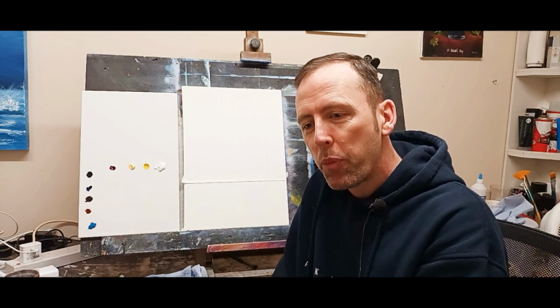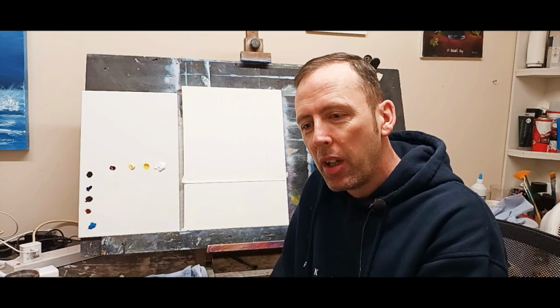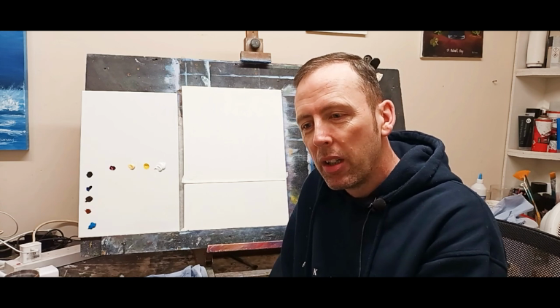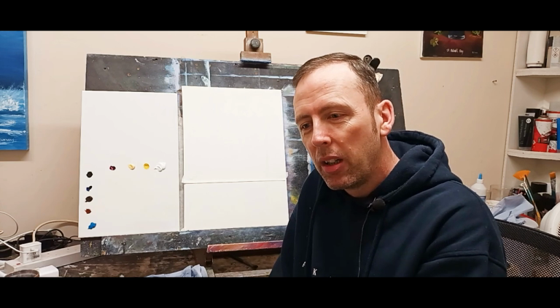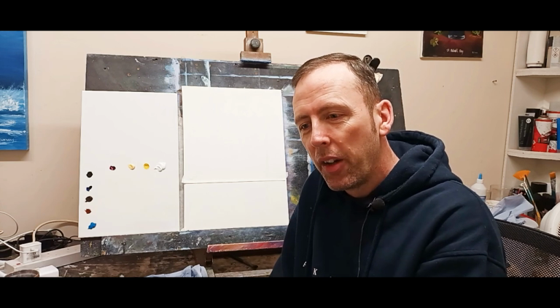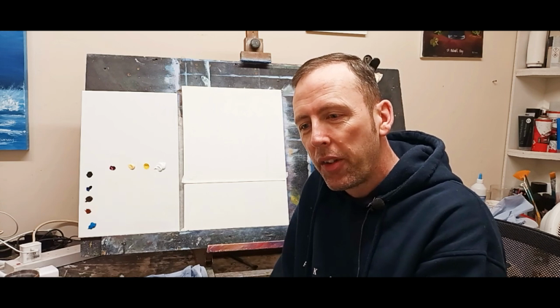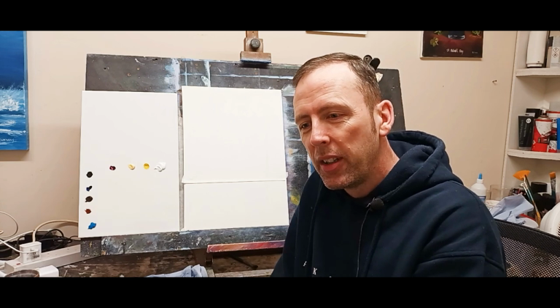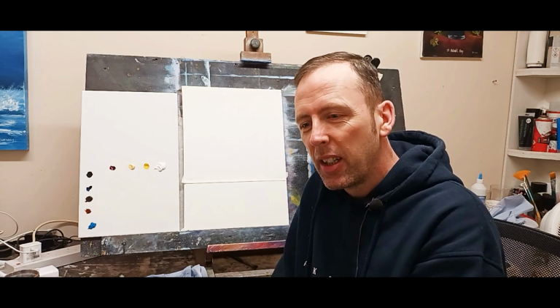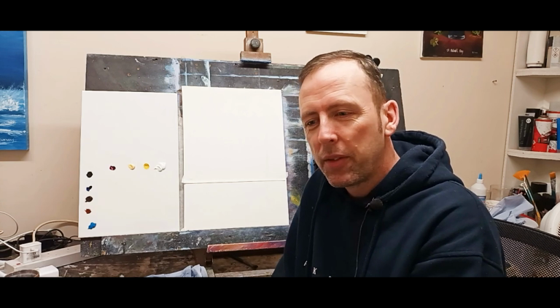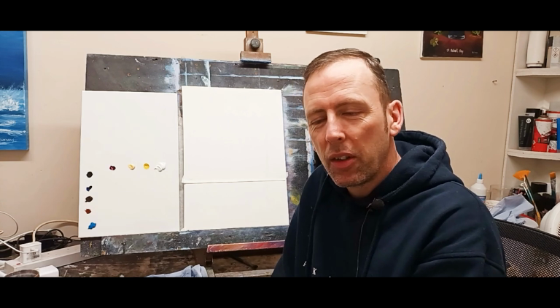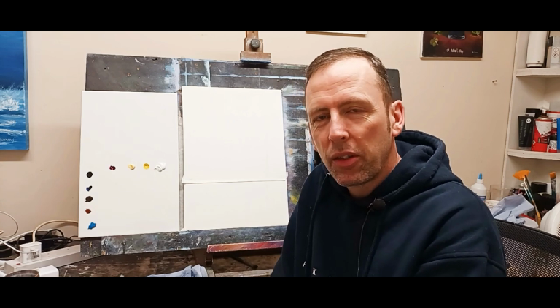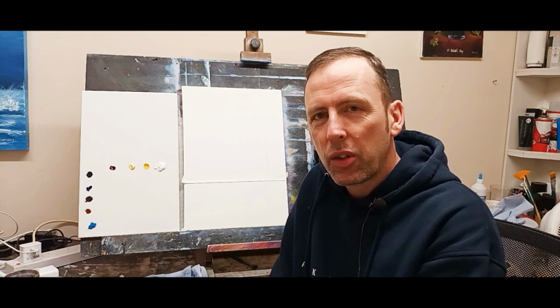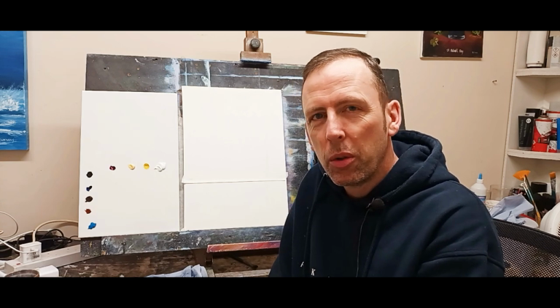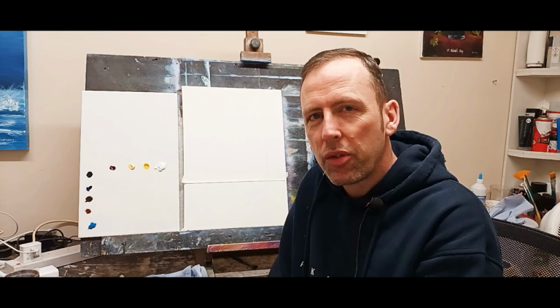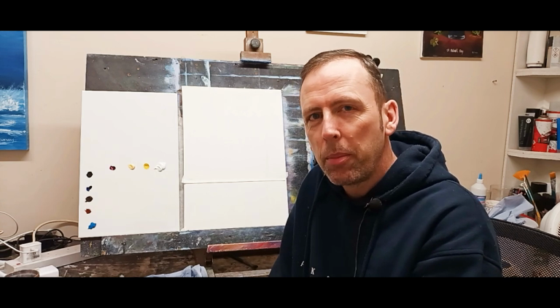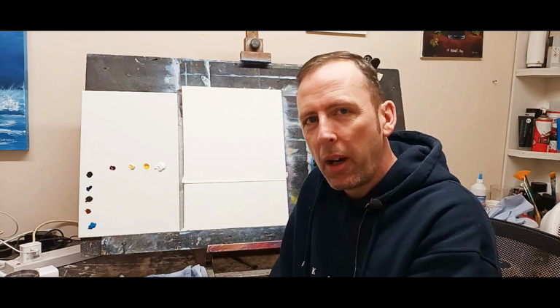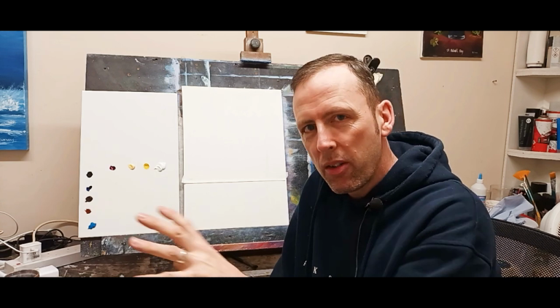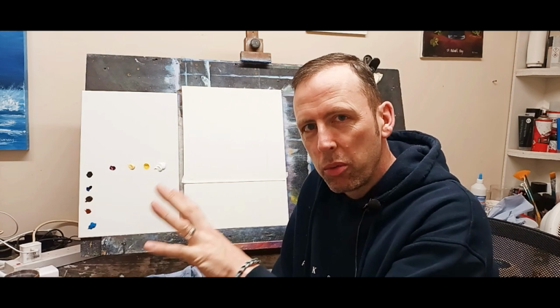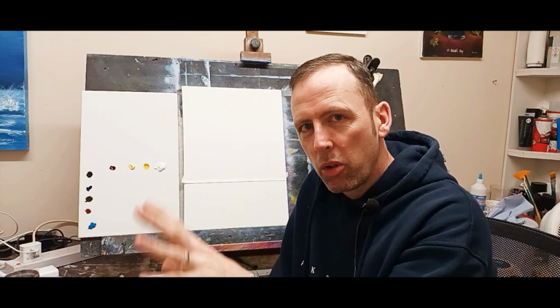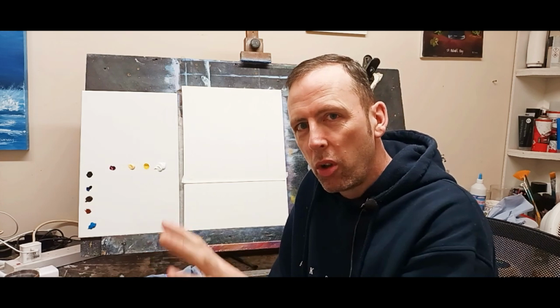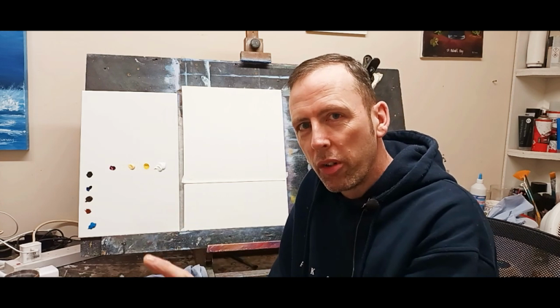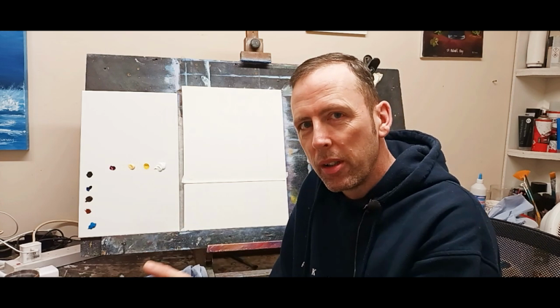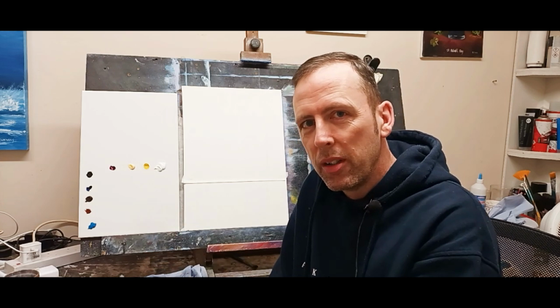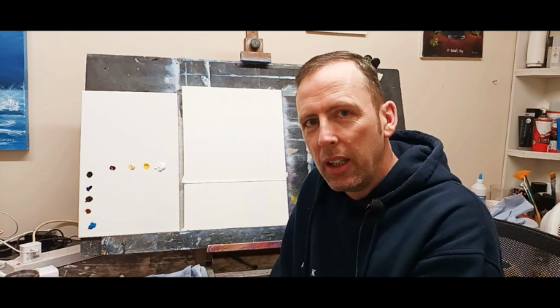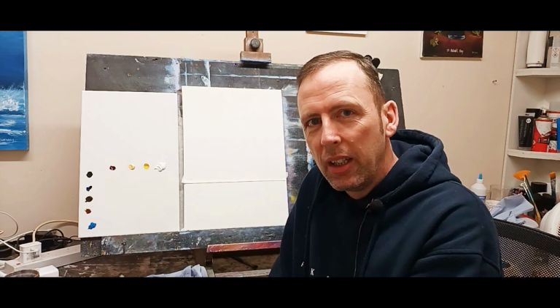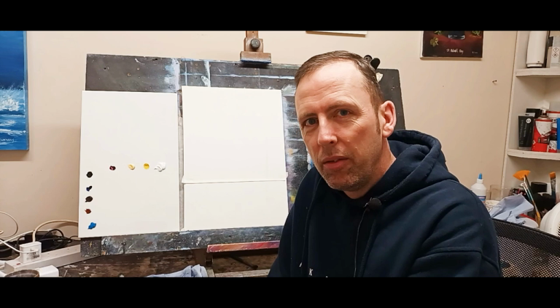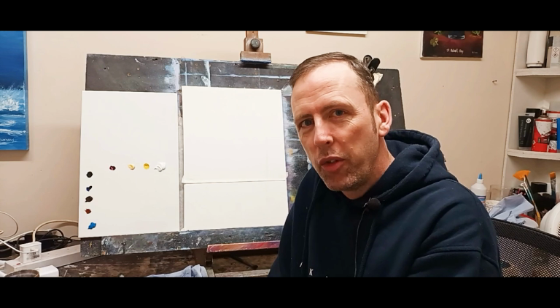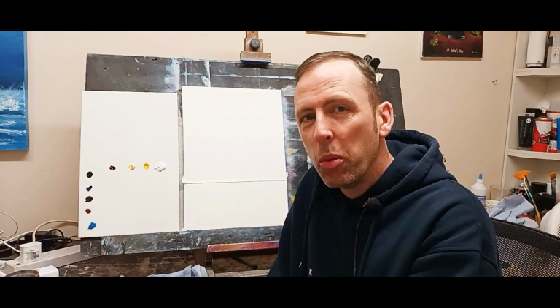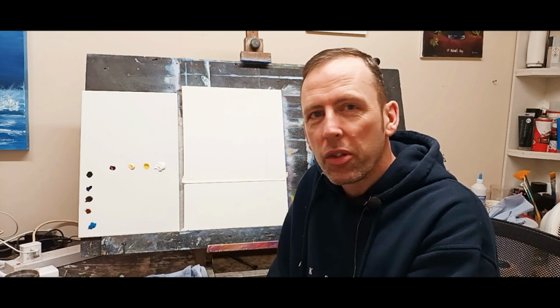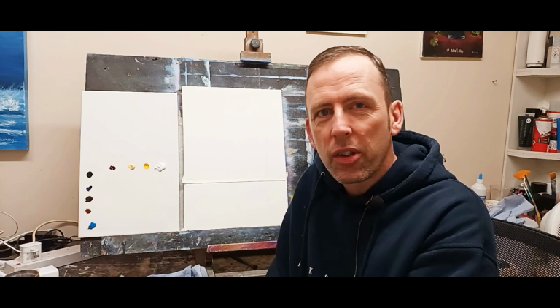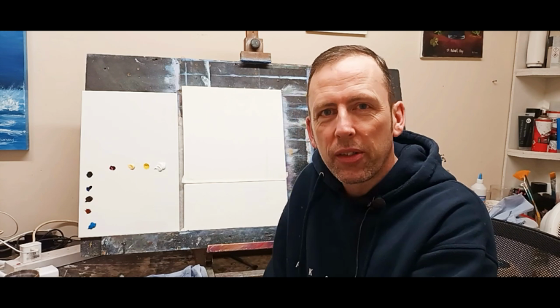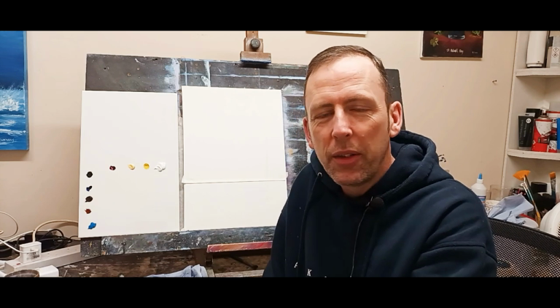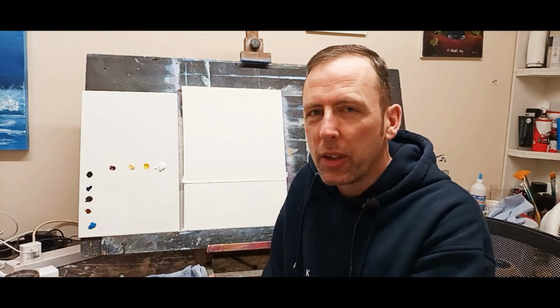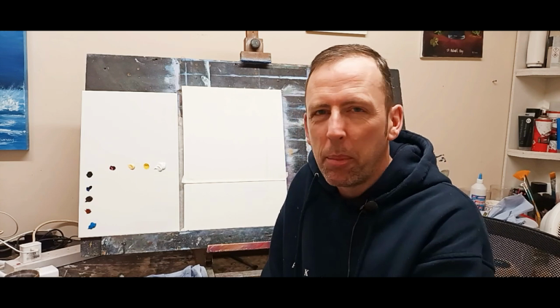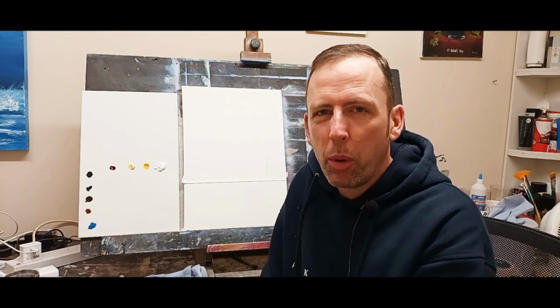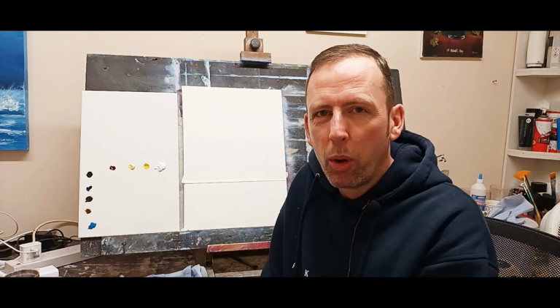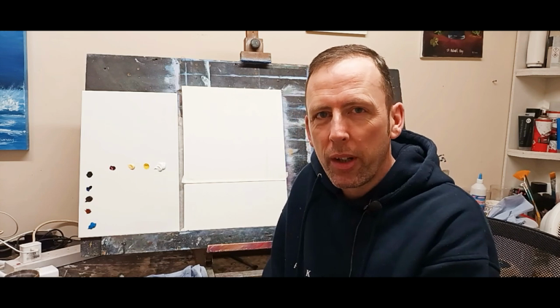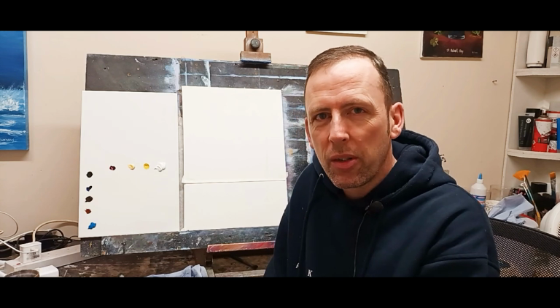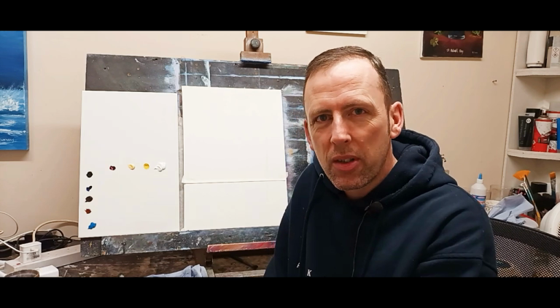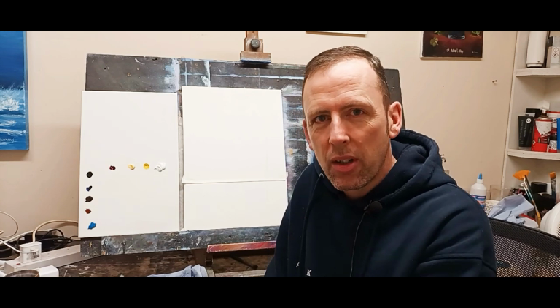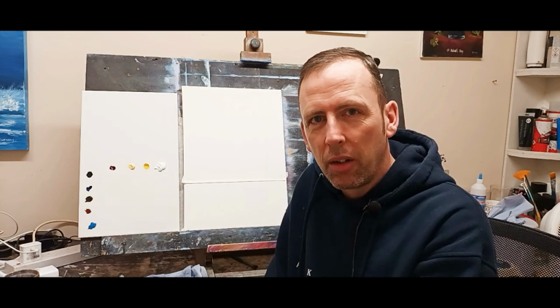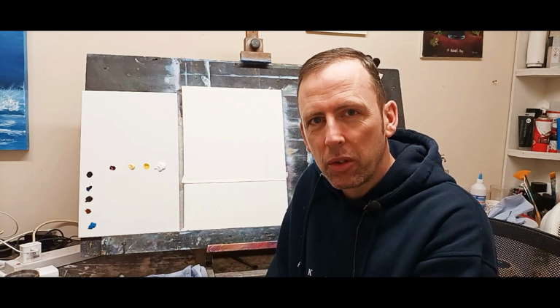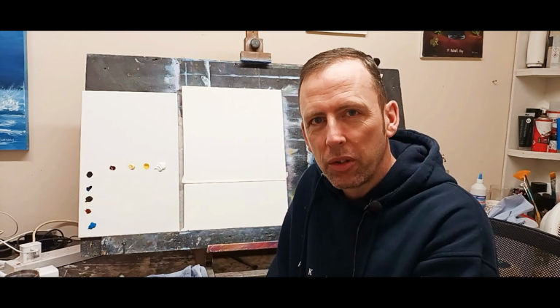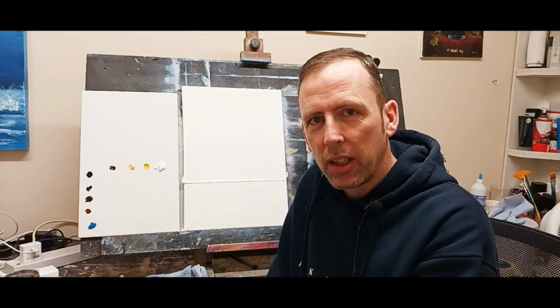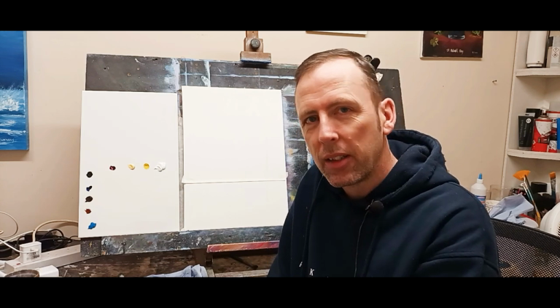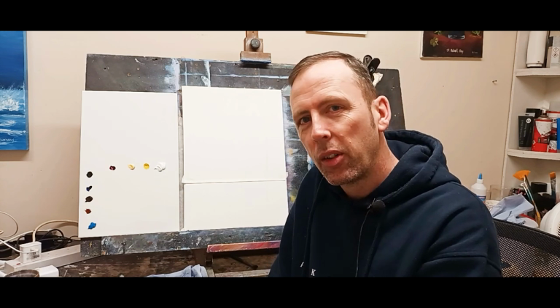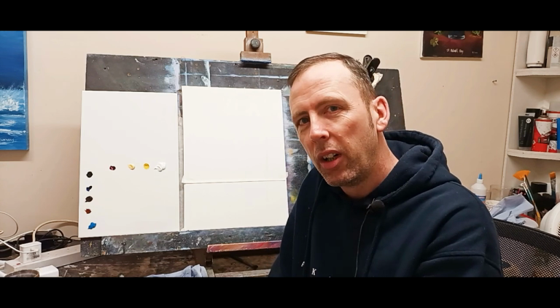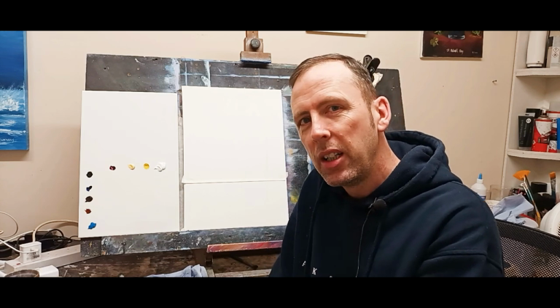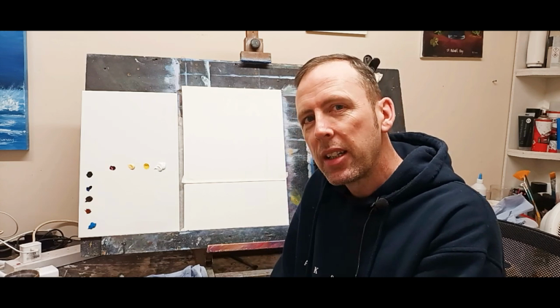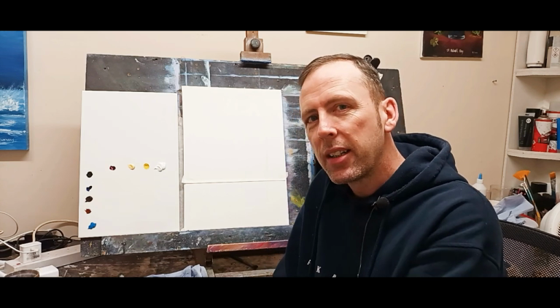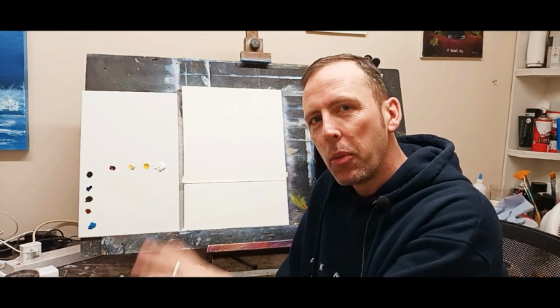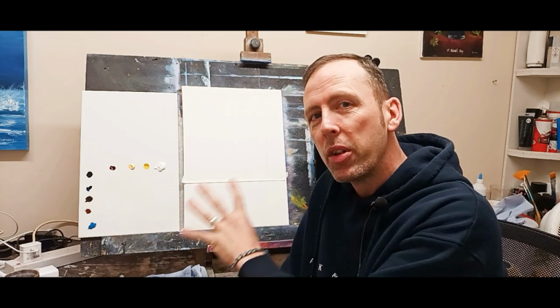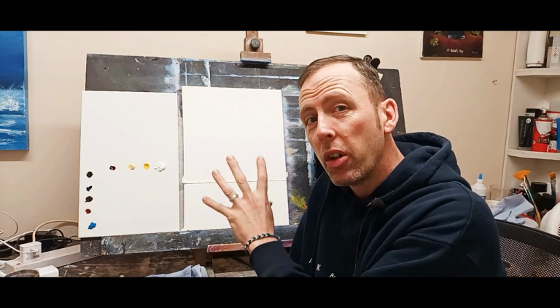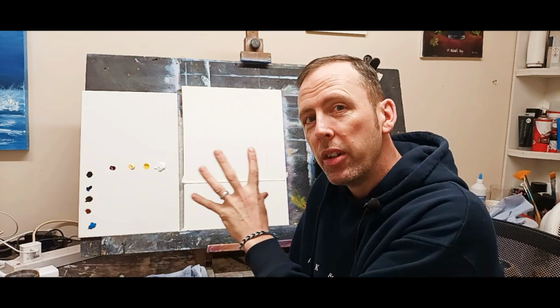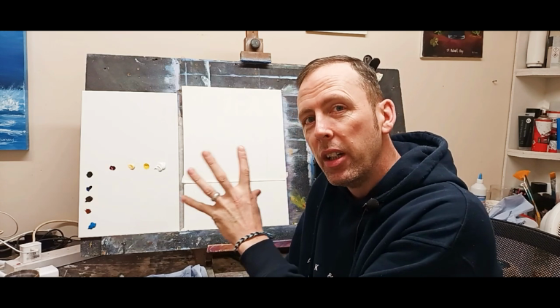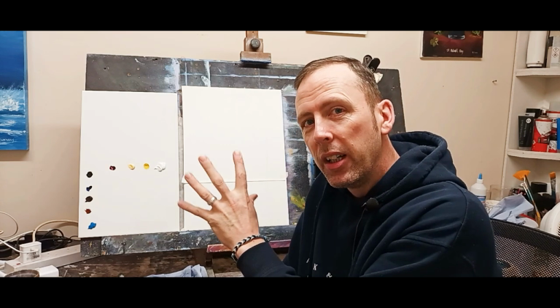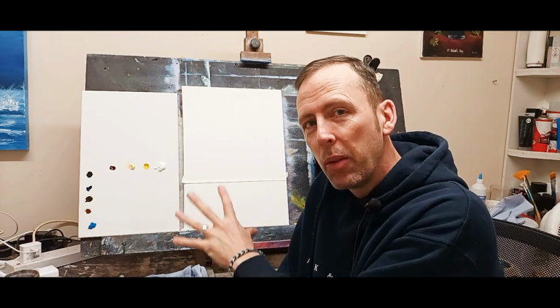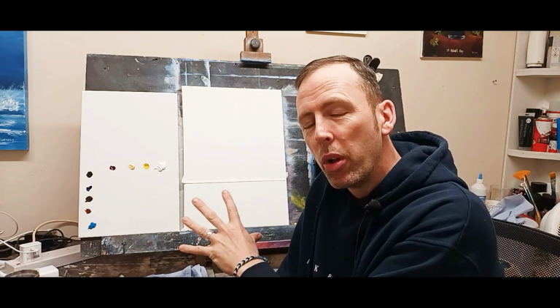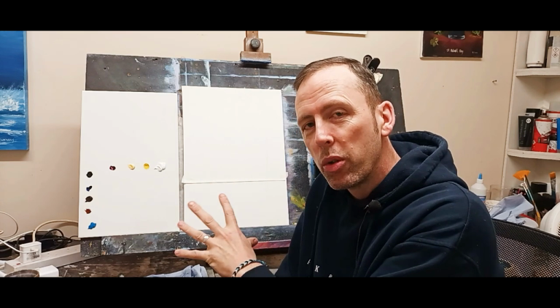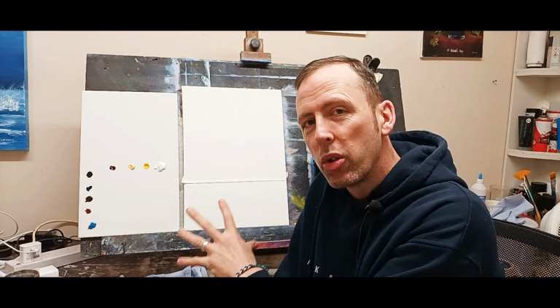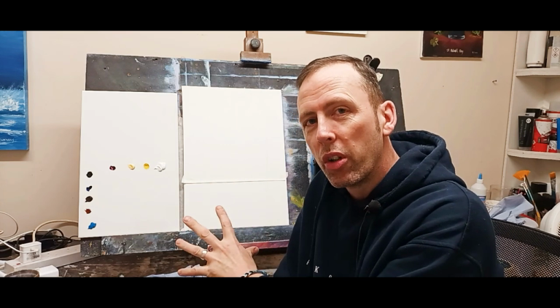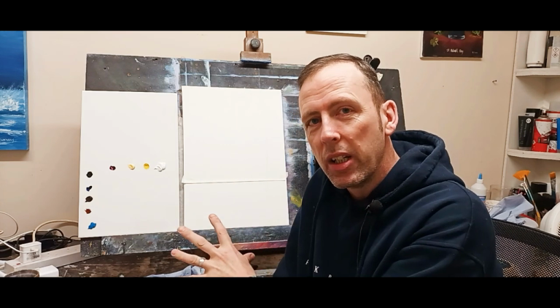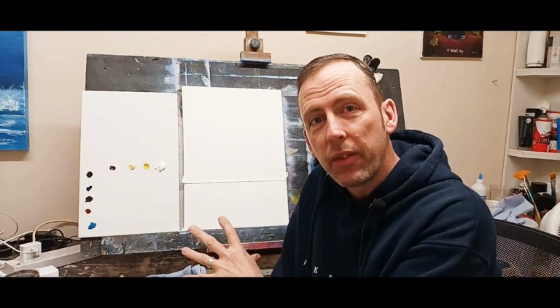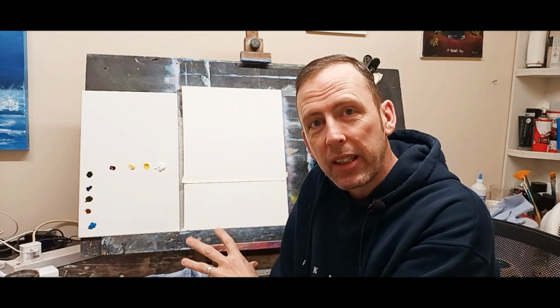I think if there's two or three parts to a tutorial, viewers just tend to get bored and switch off, don't they? So I like to get one done in one tutorial if I can.